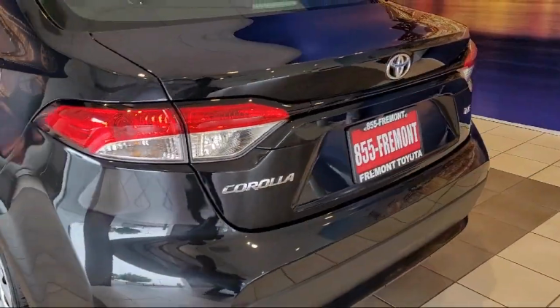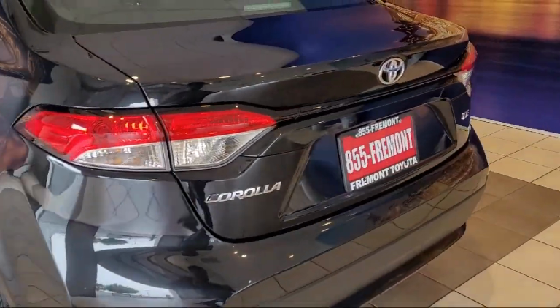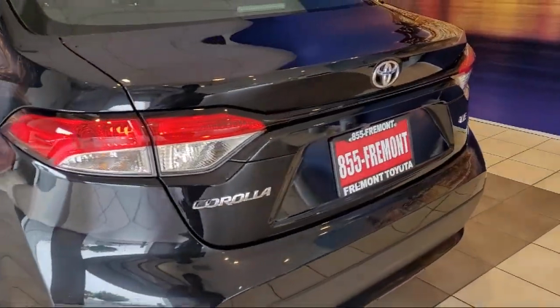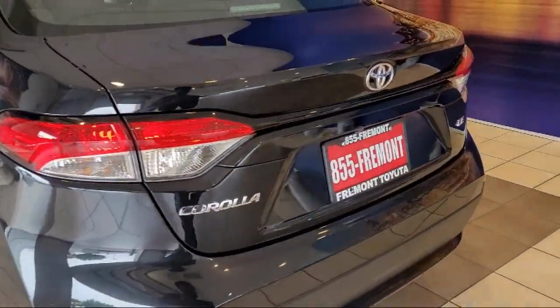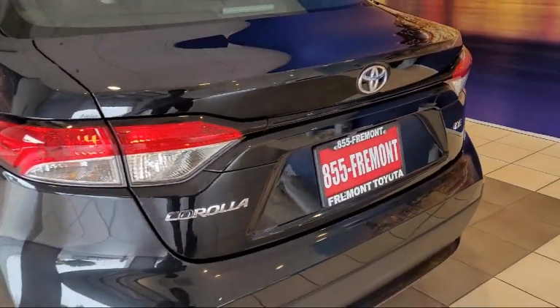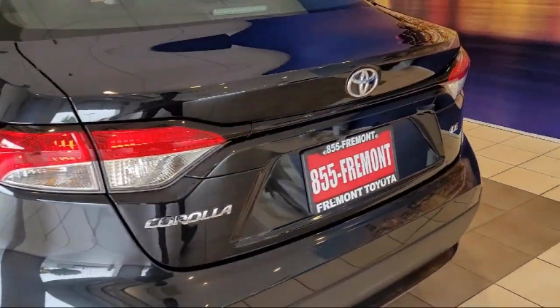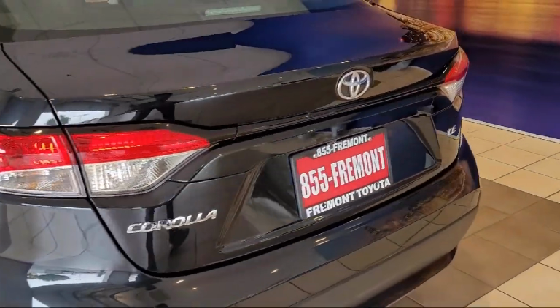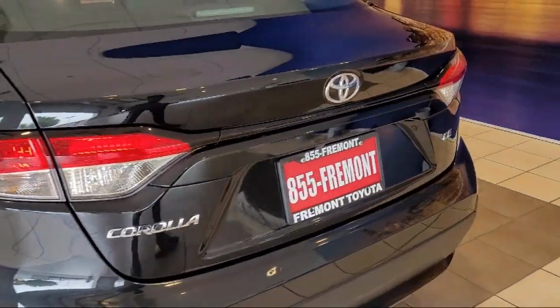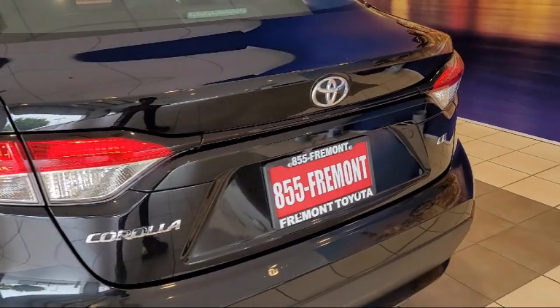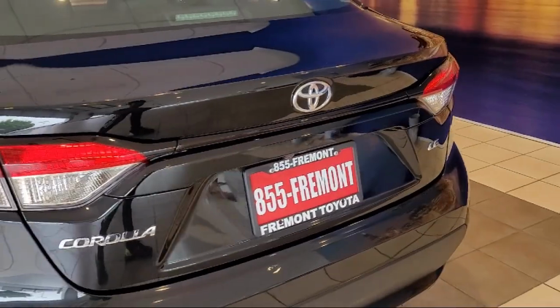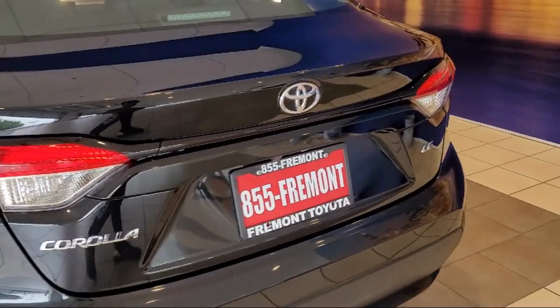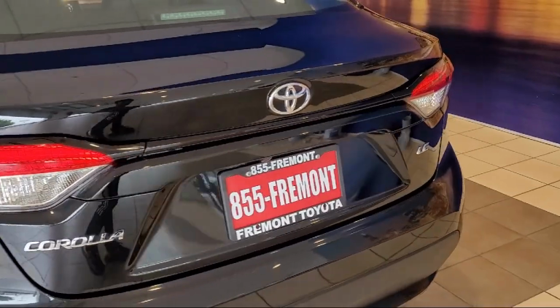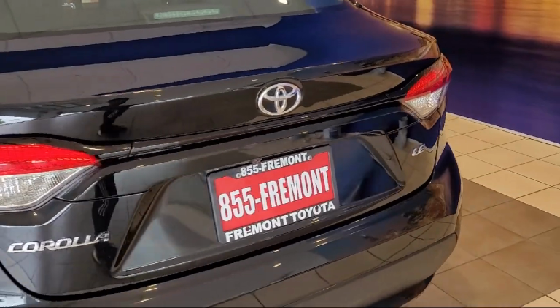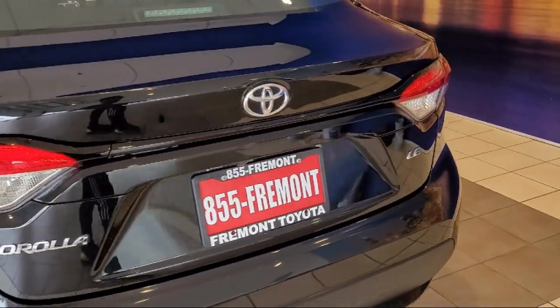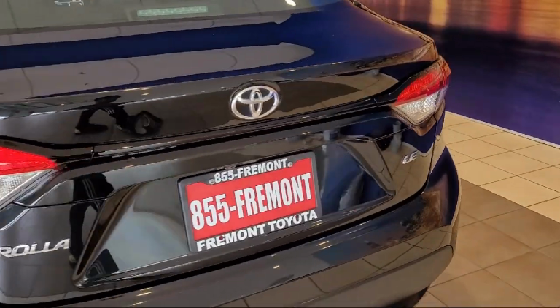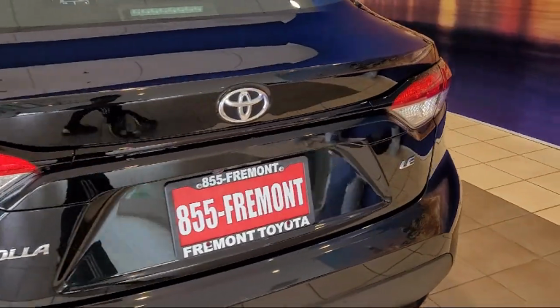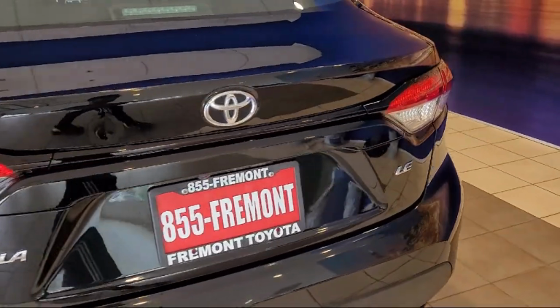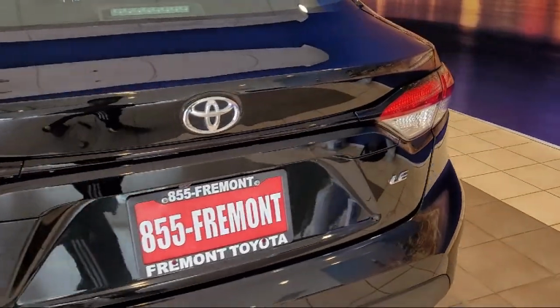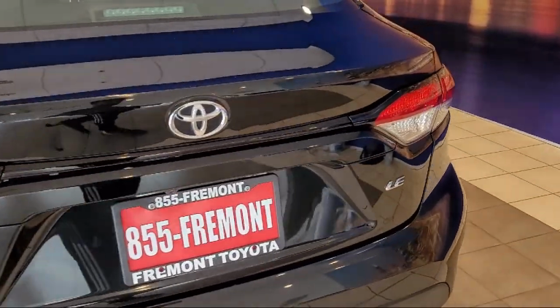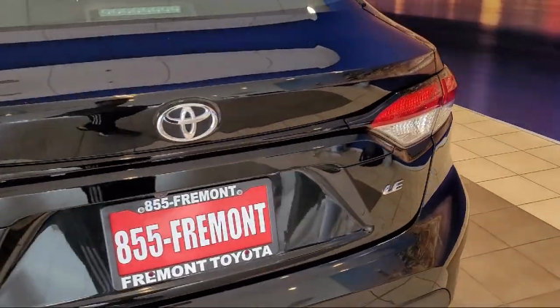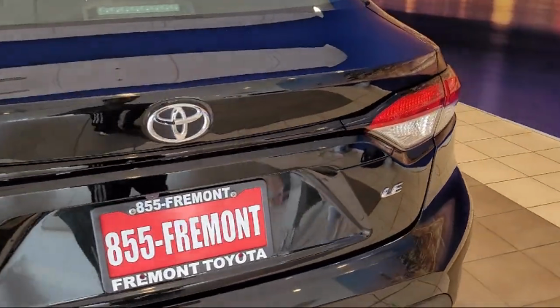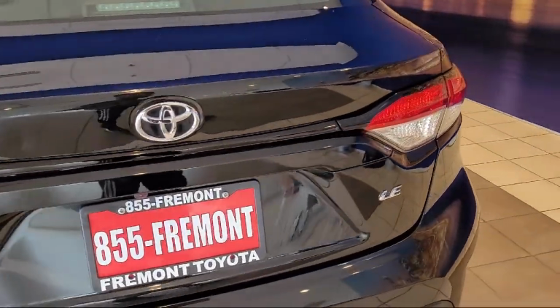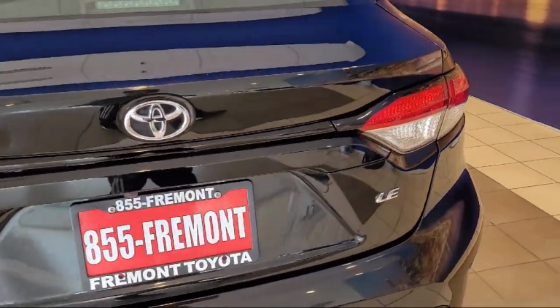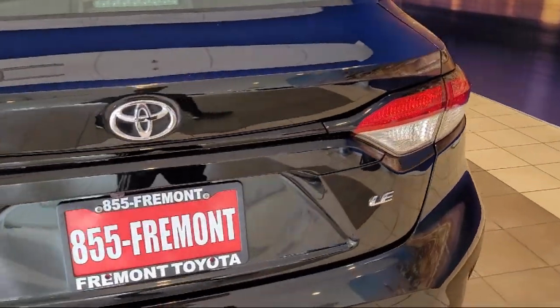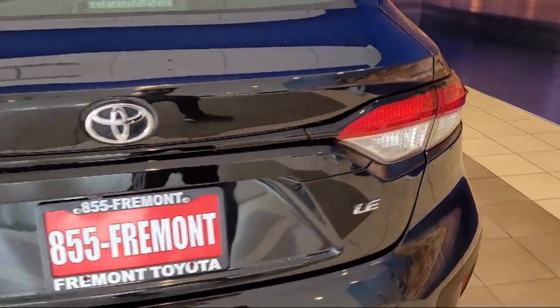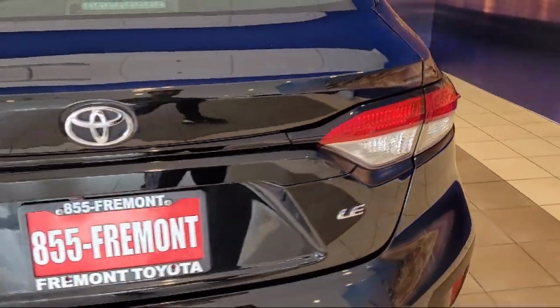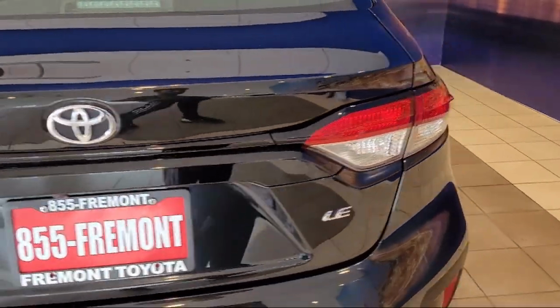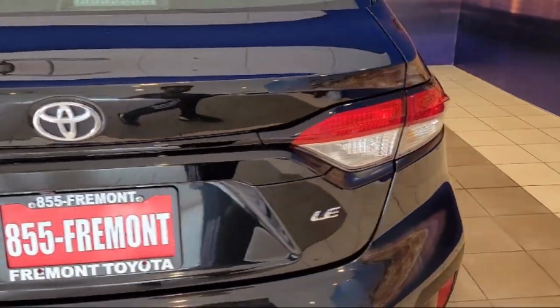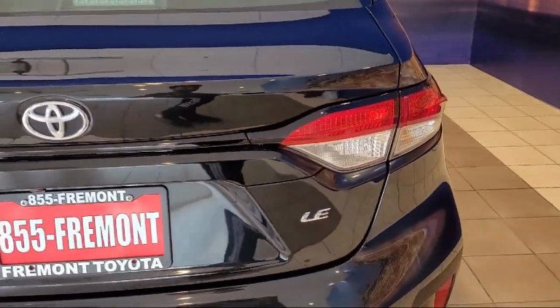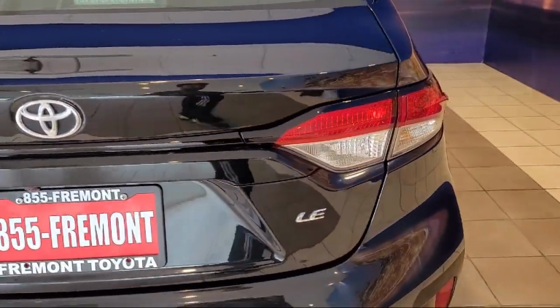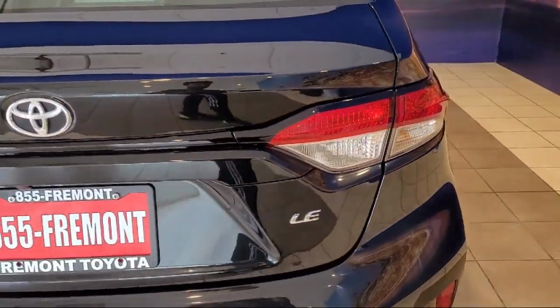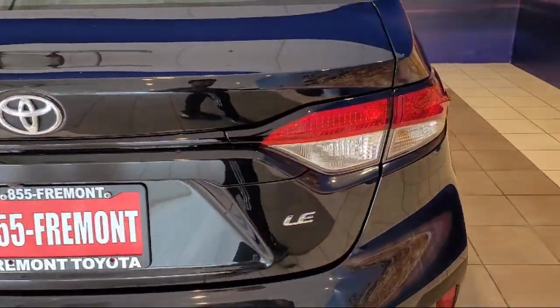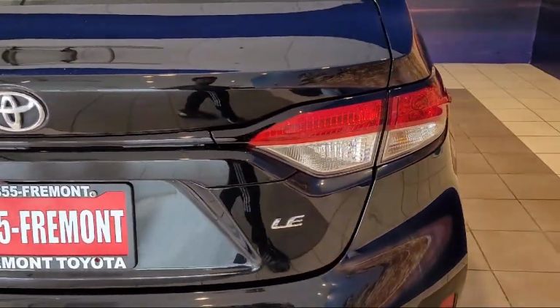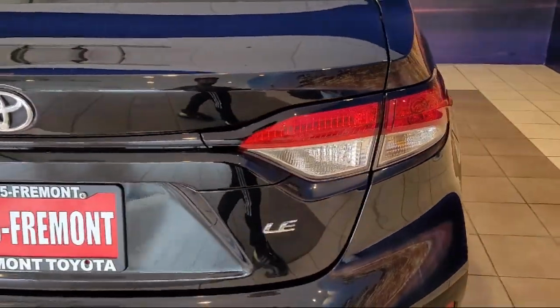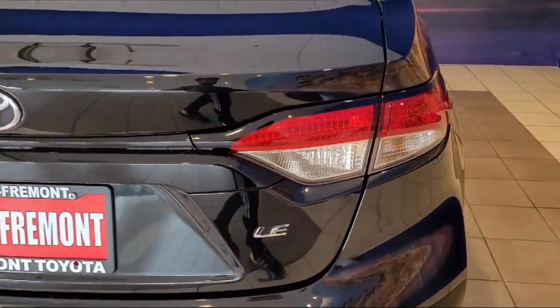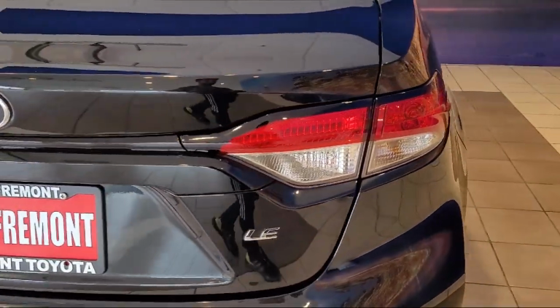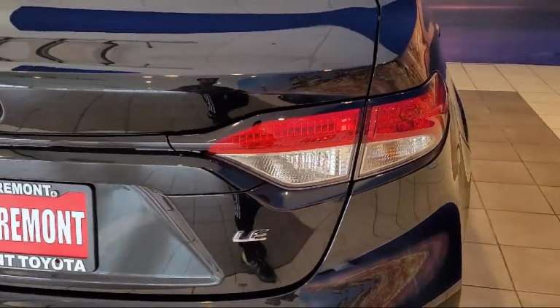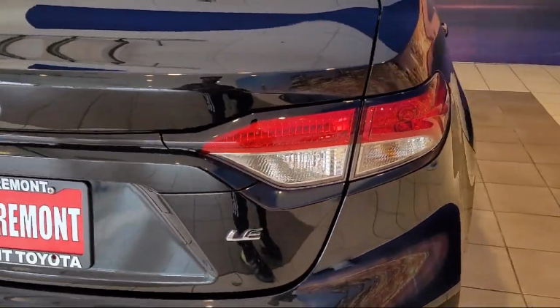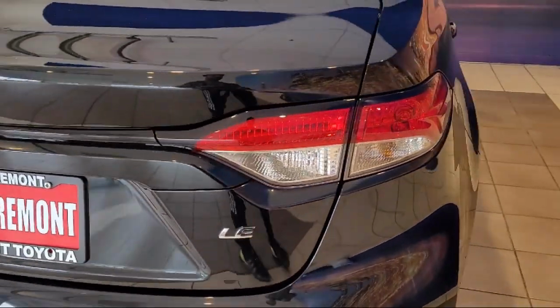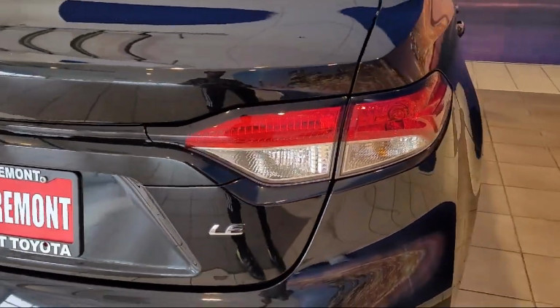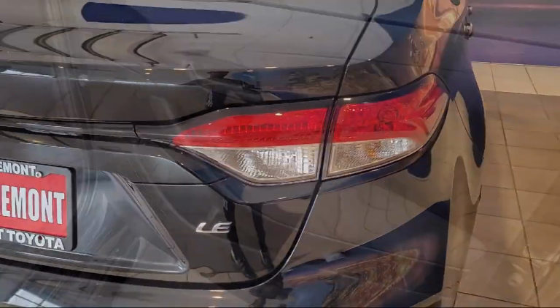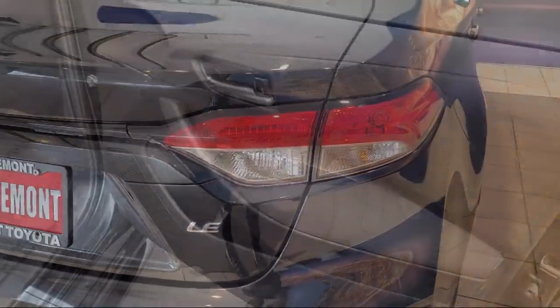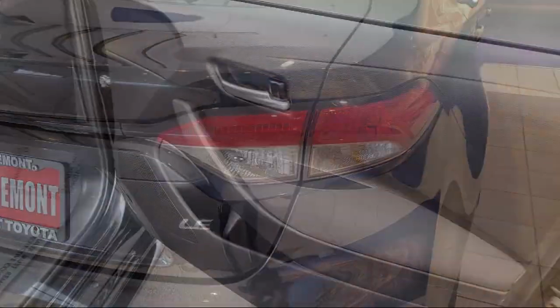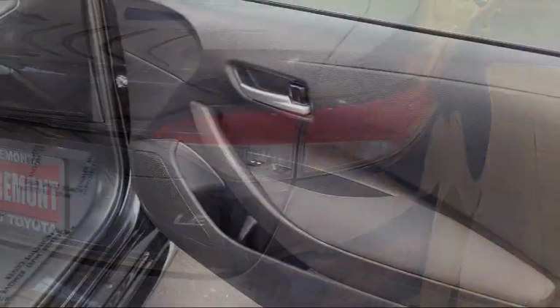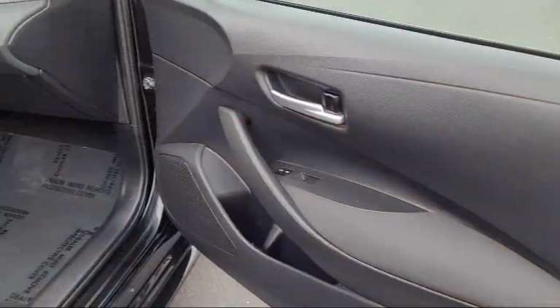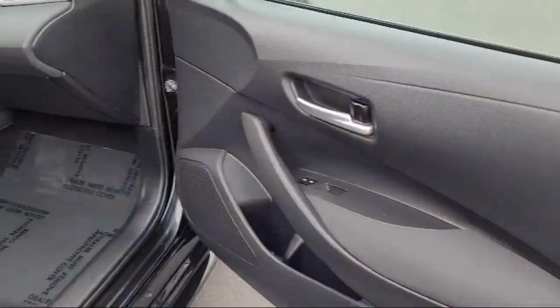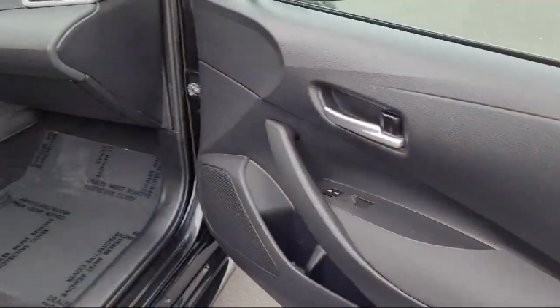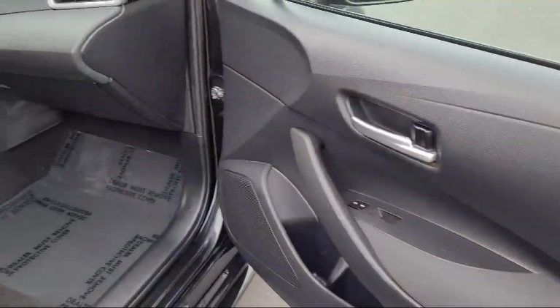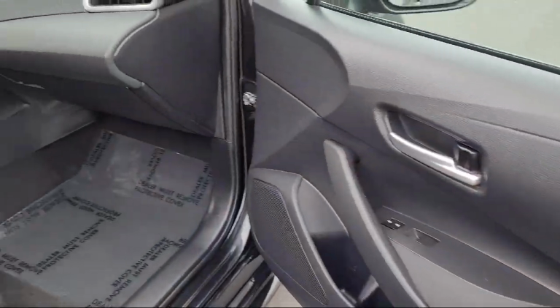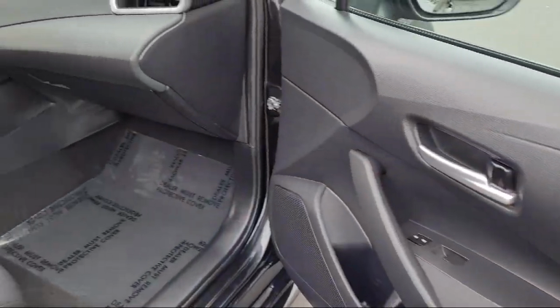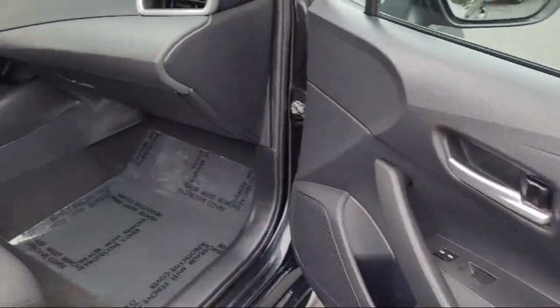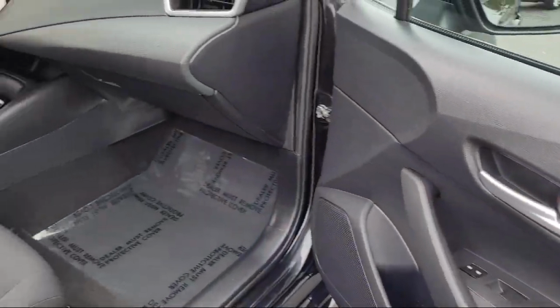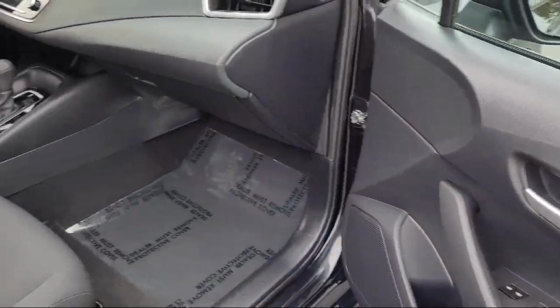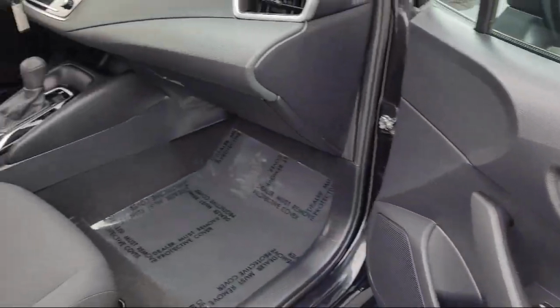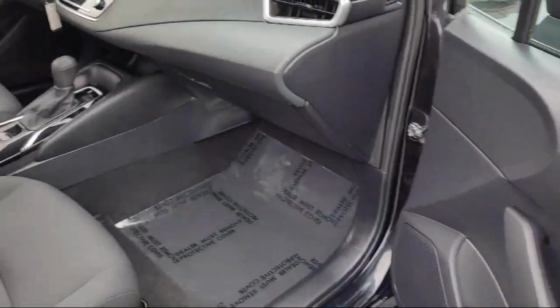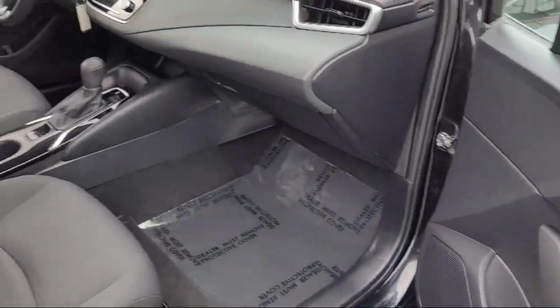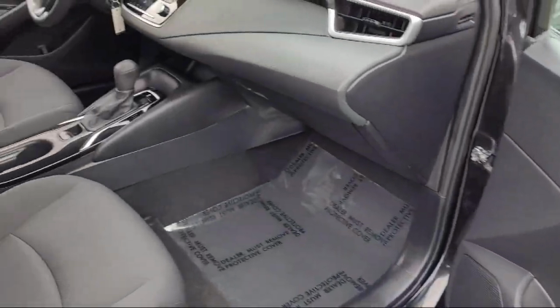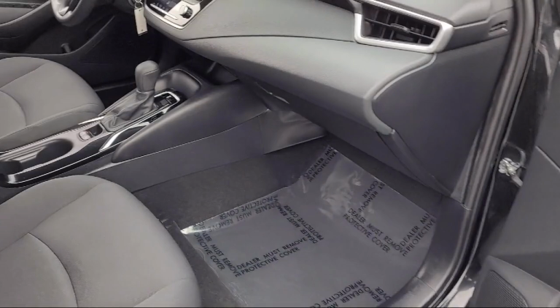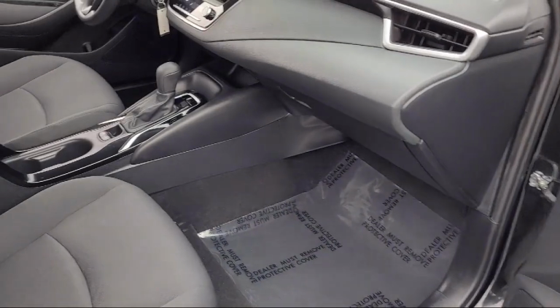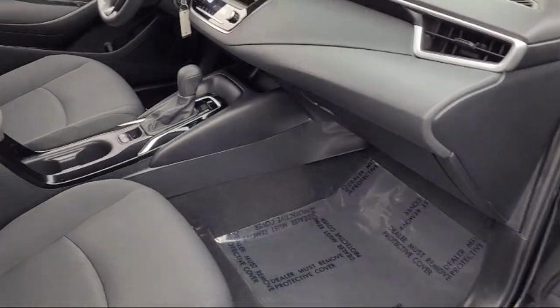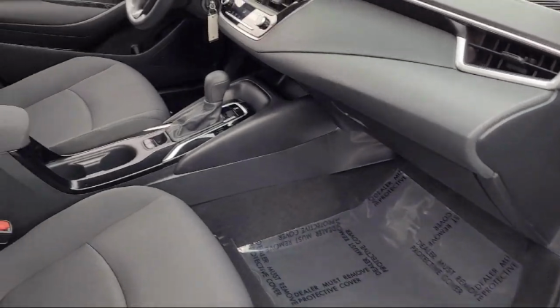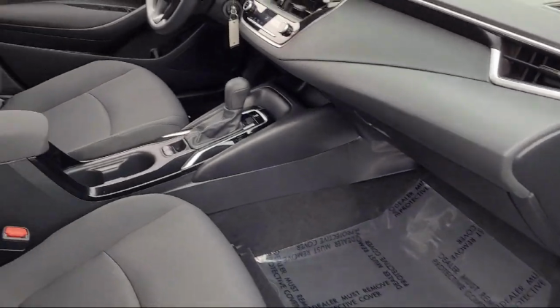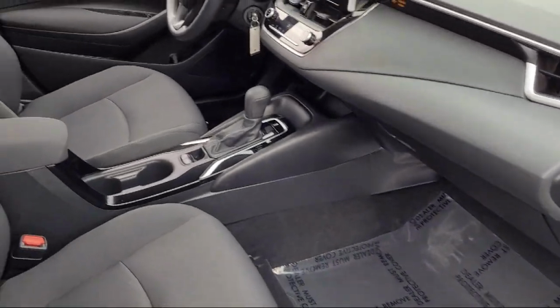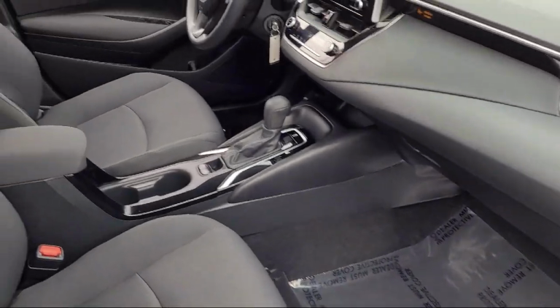Steering wheel controls, rear seat center armrest, auto high-beam headlamp control, and much more.